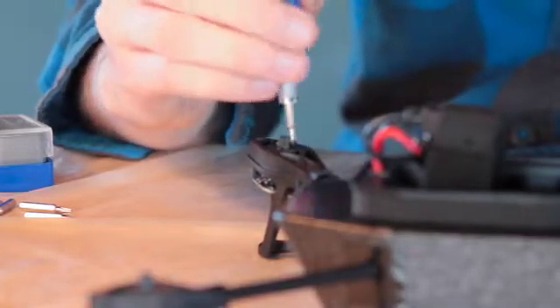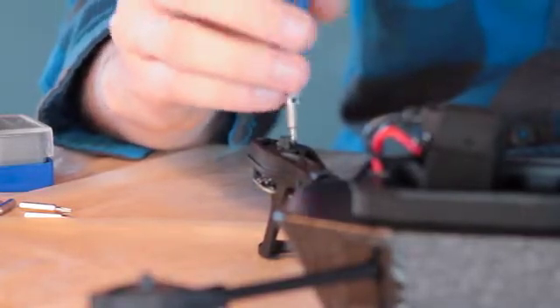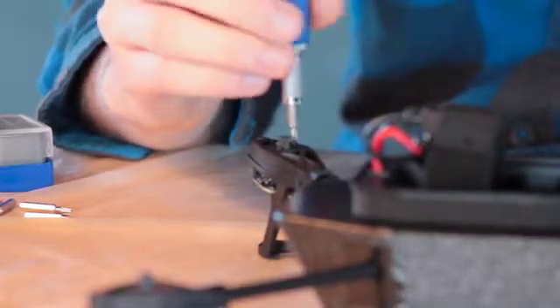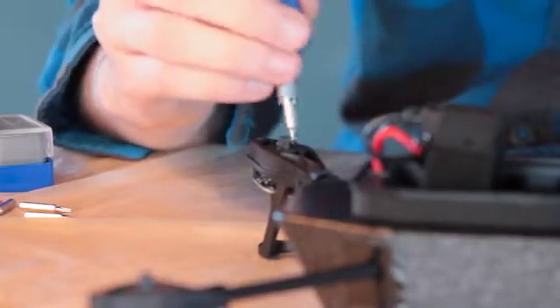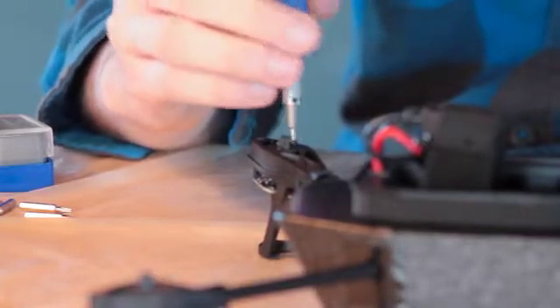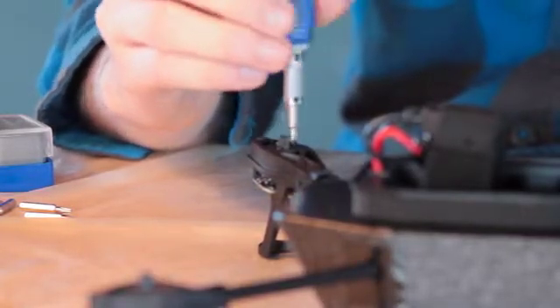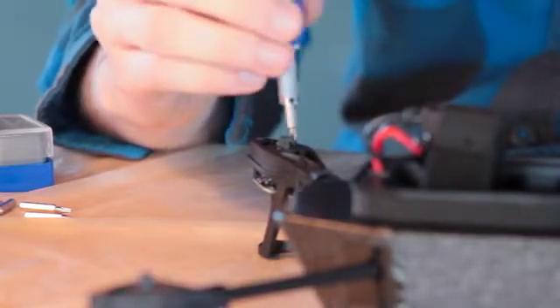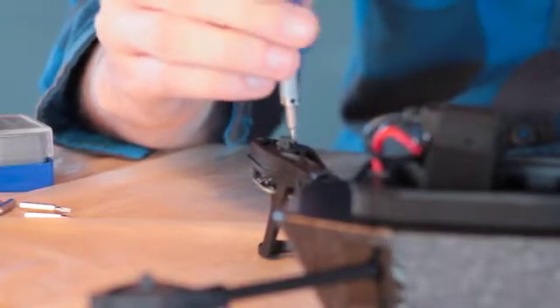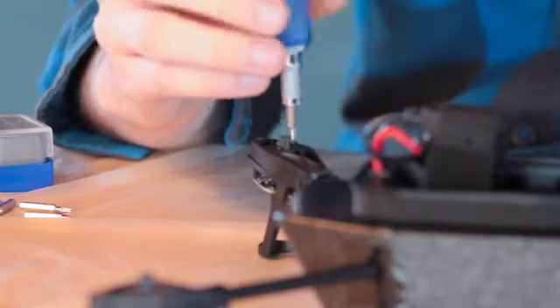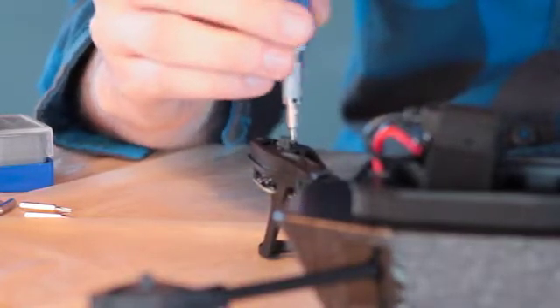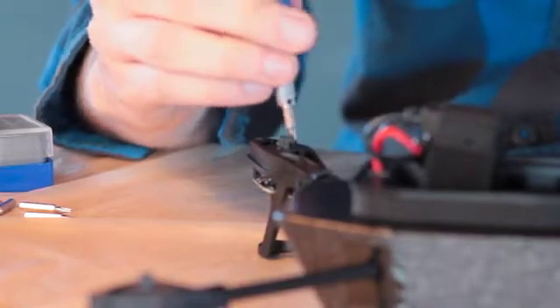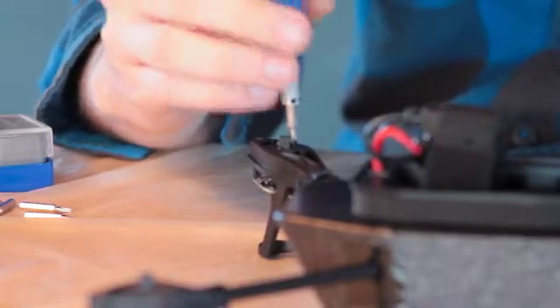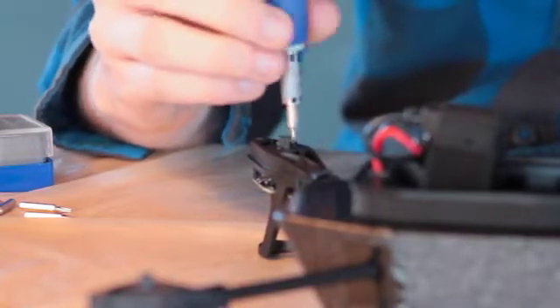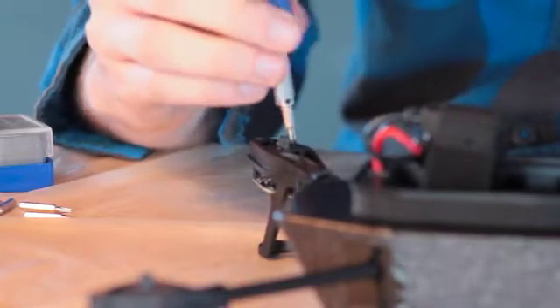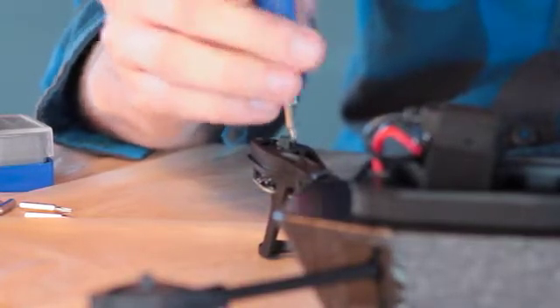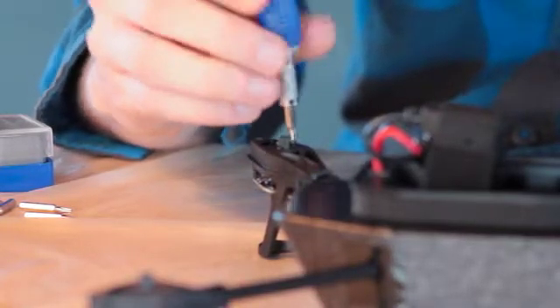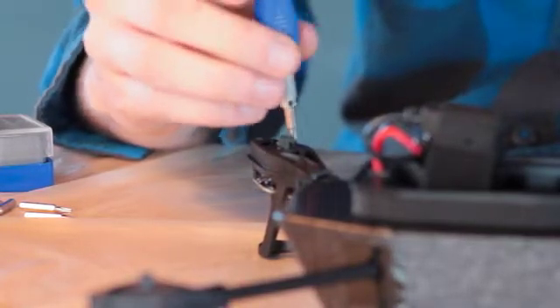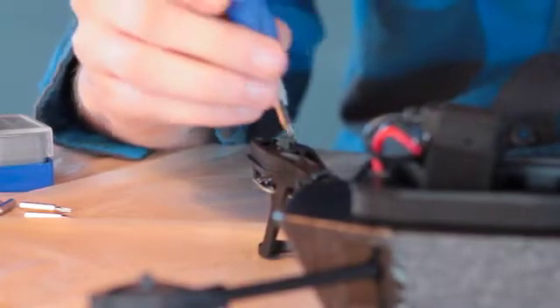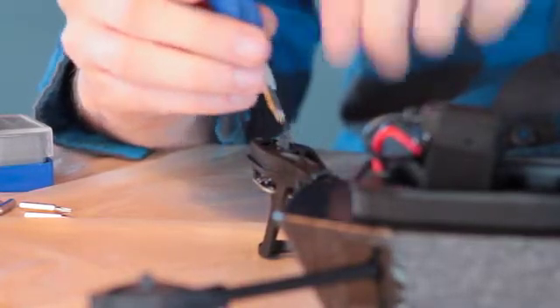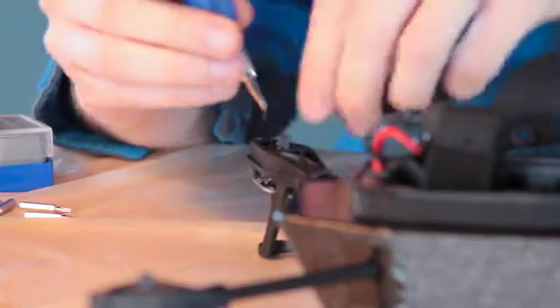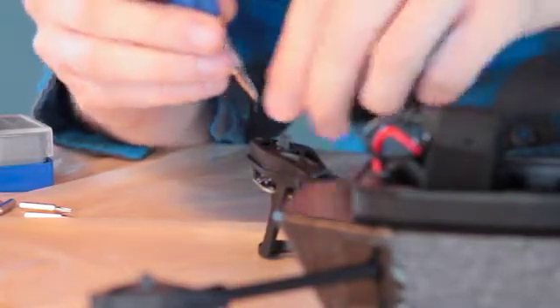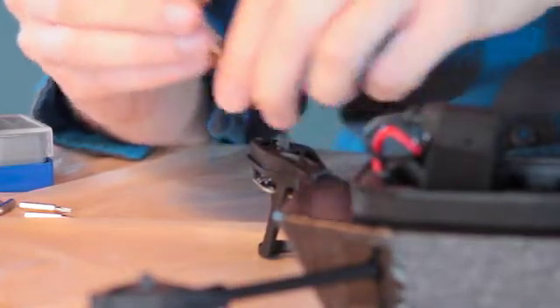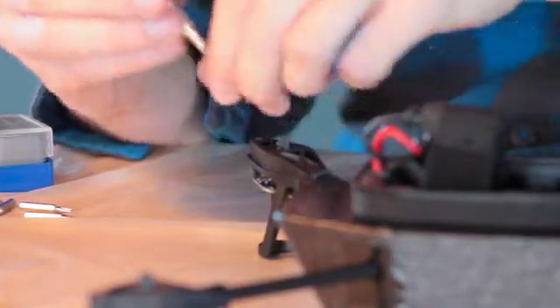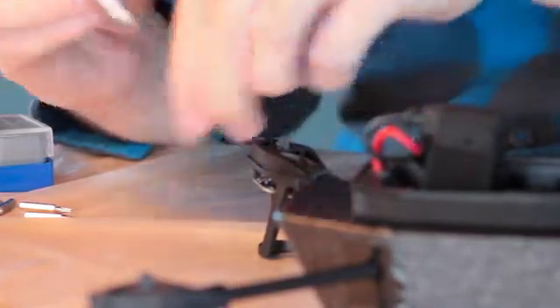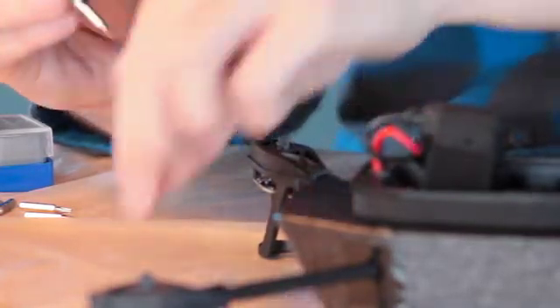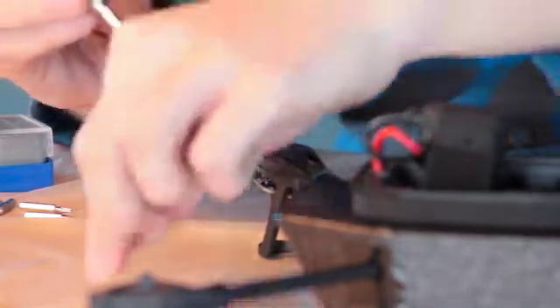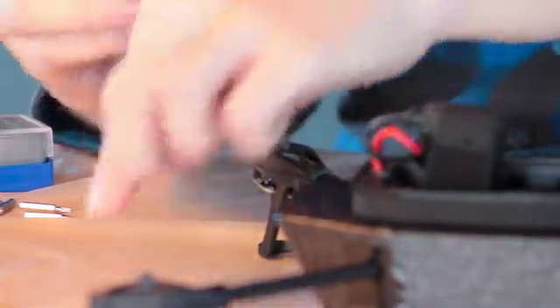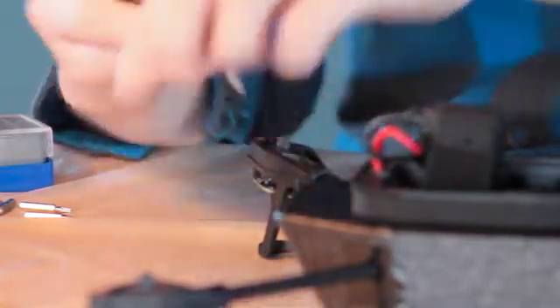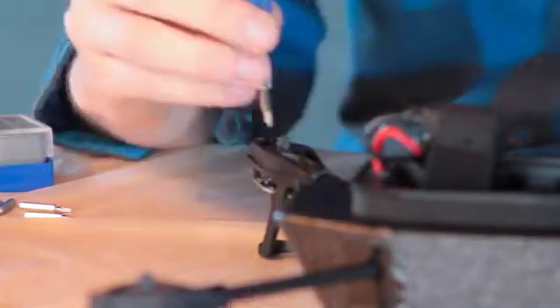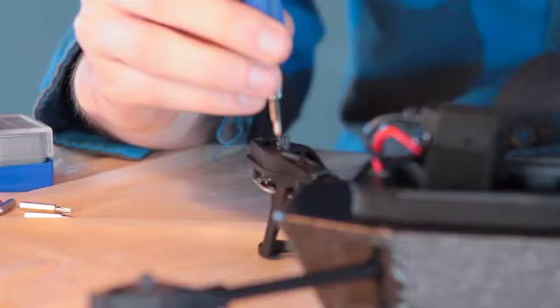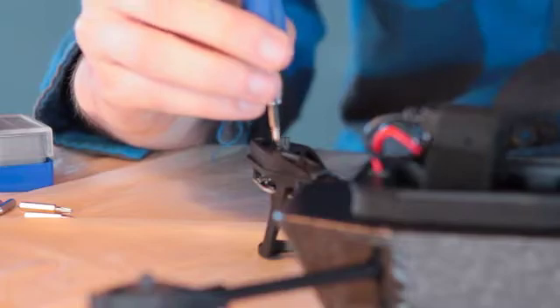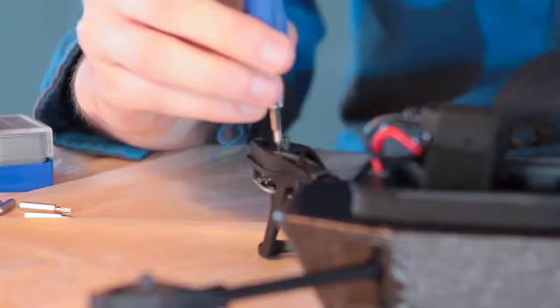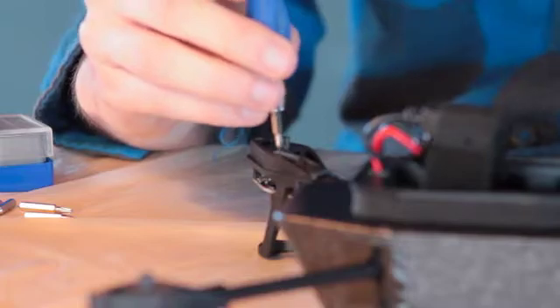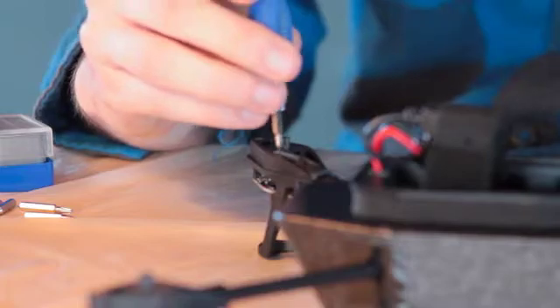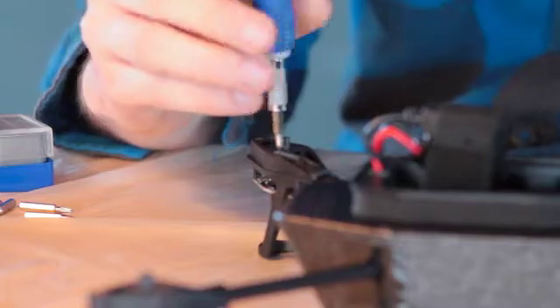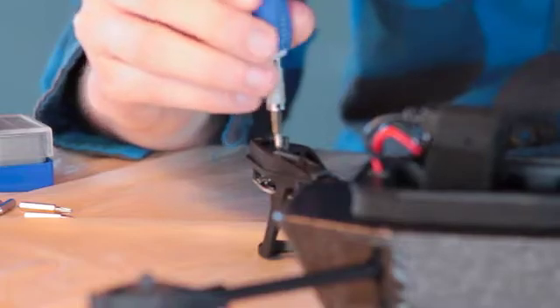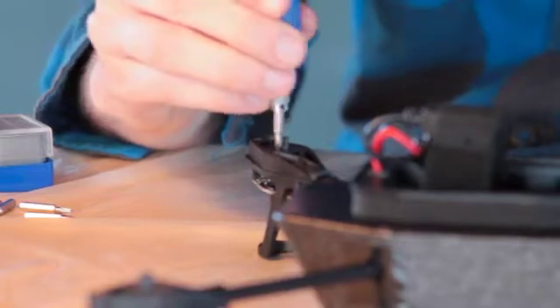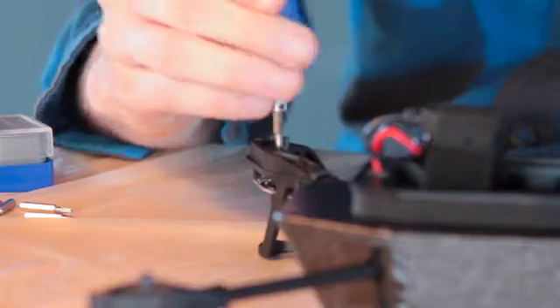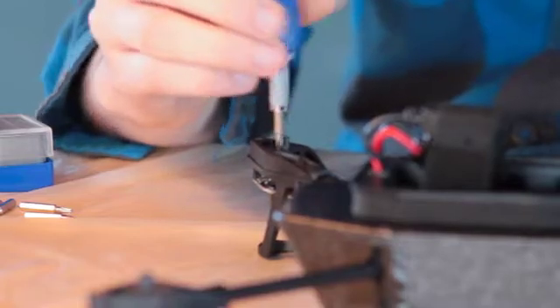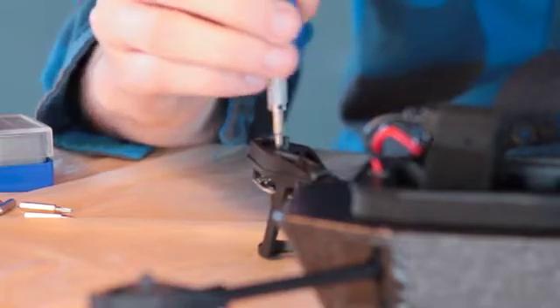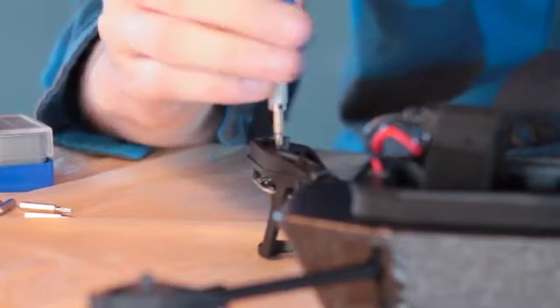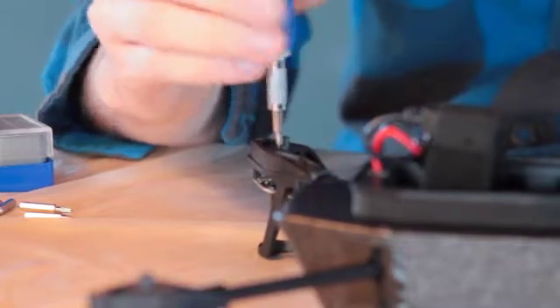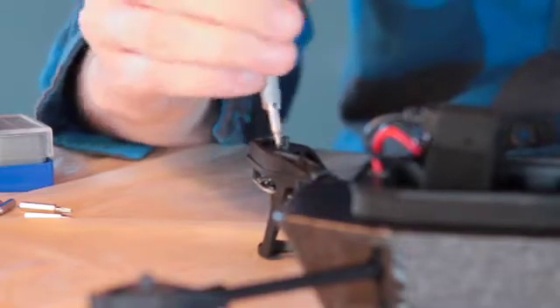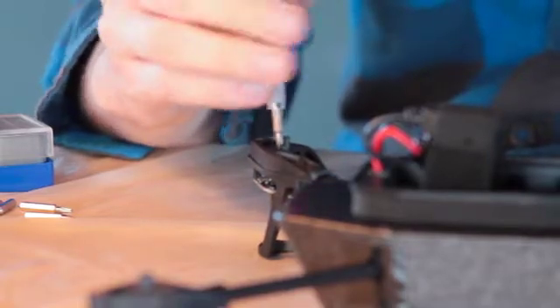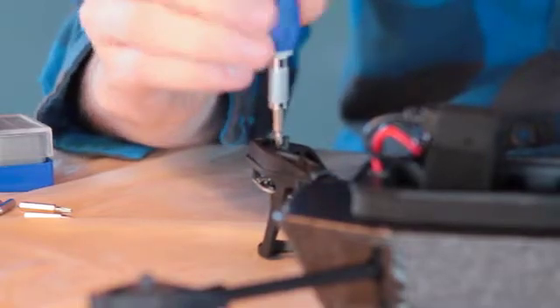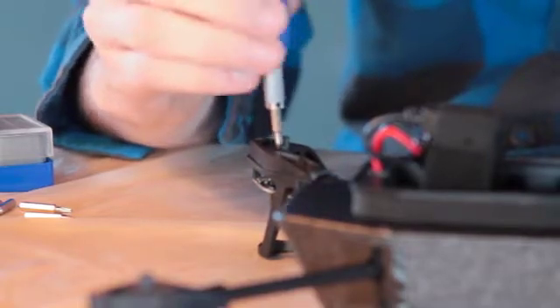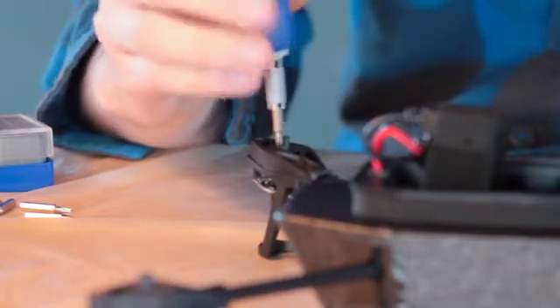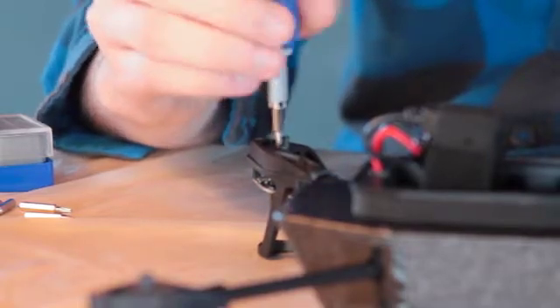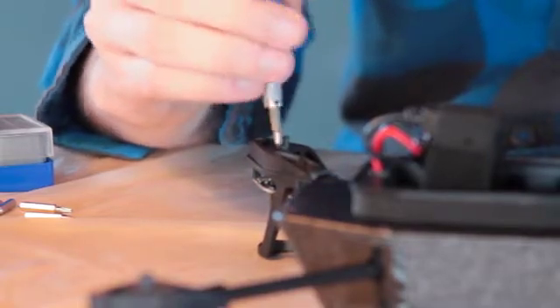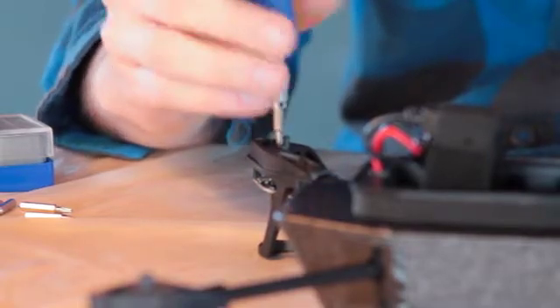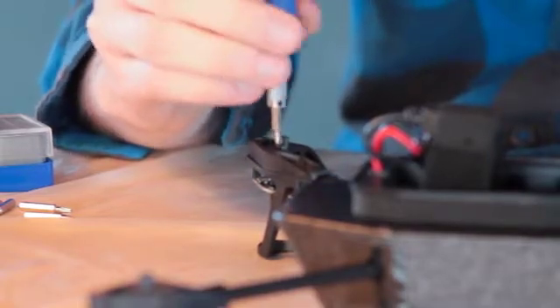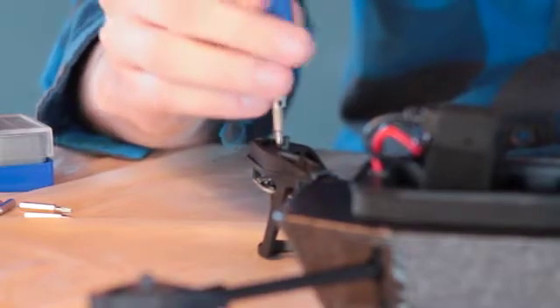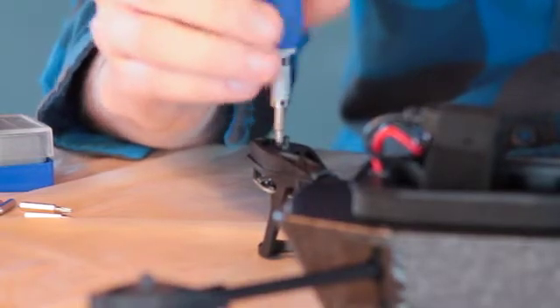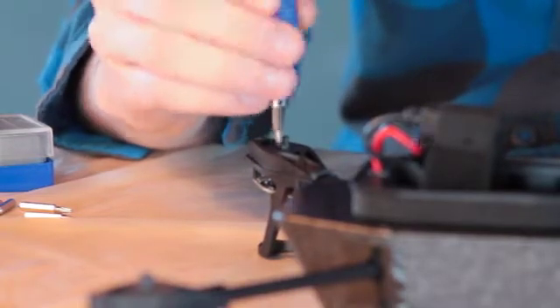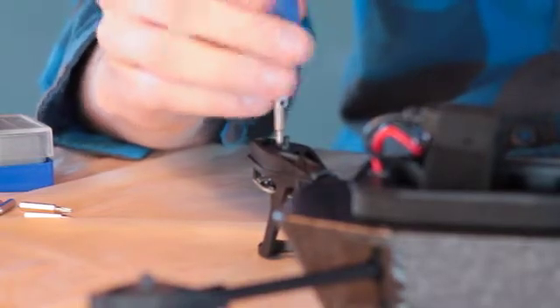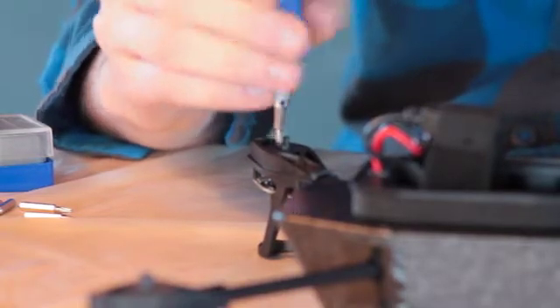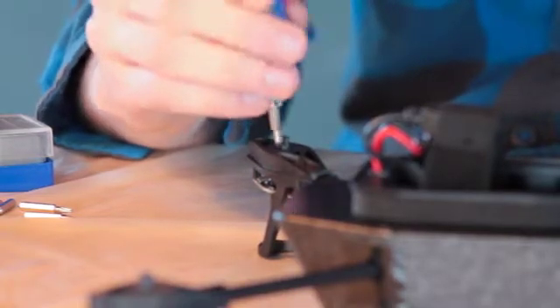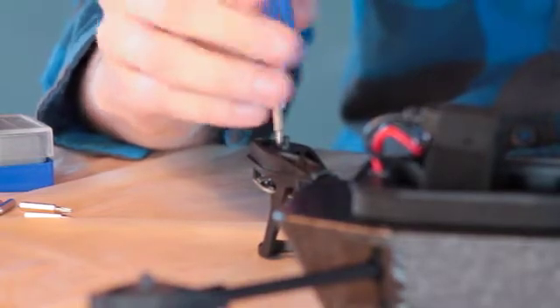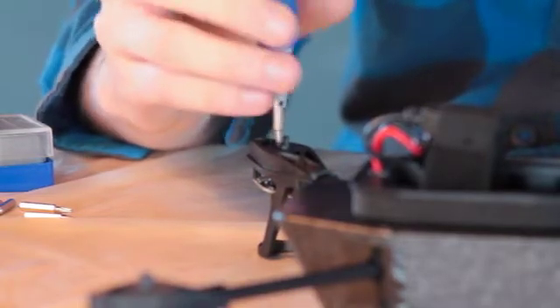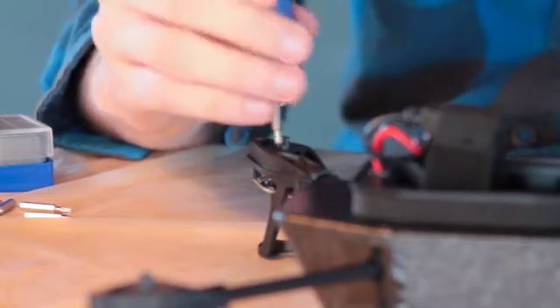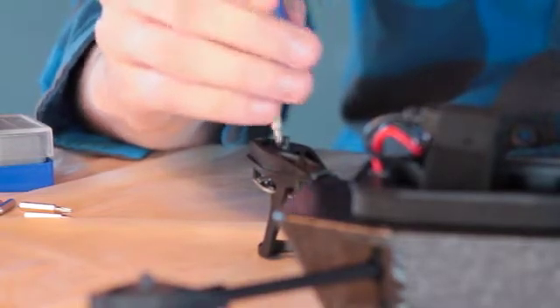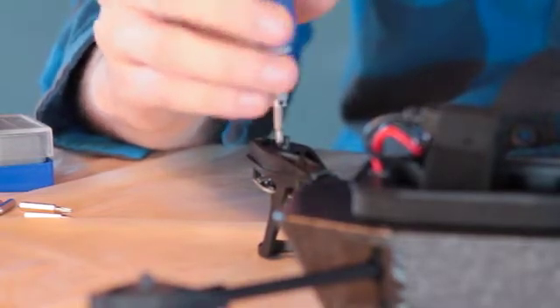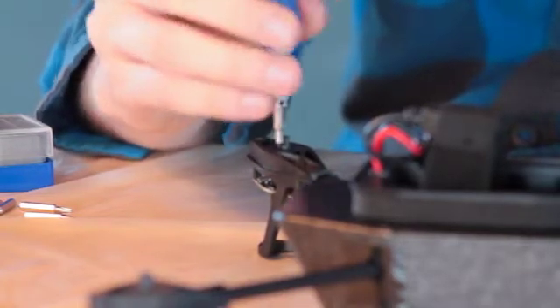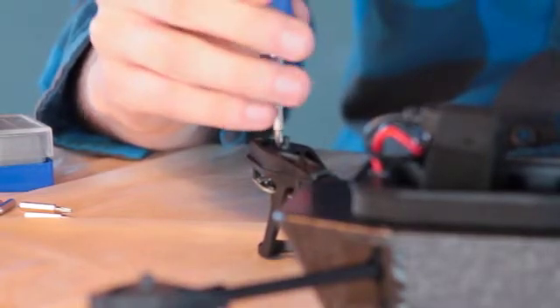I don't think you really need to see me doing all four, so I'll just do two here. You can probably figure out how to do the other two.